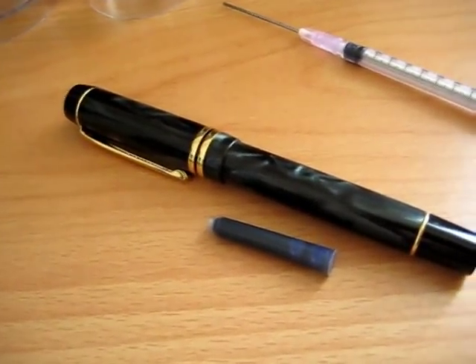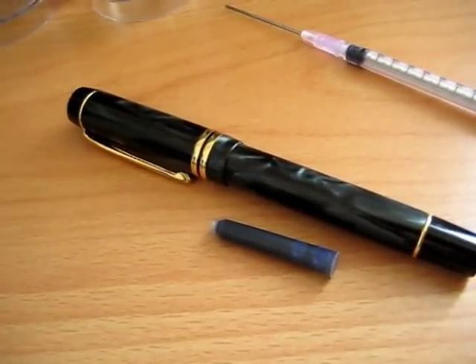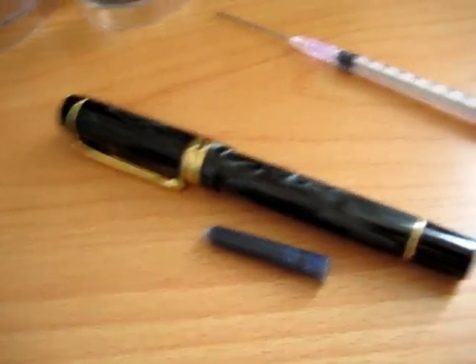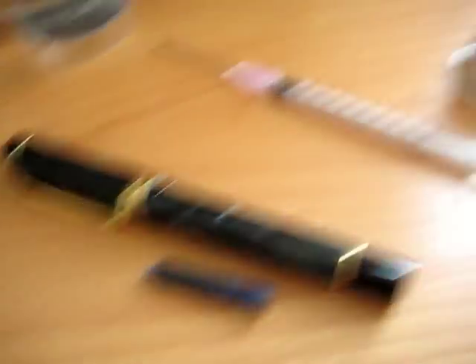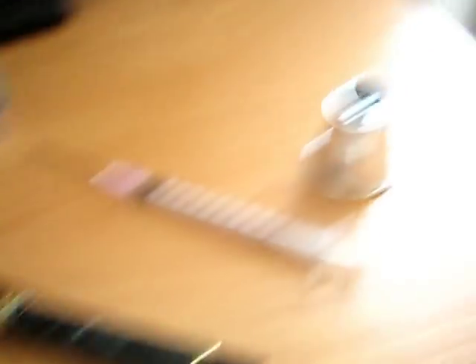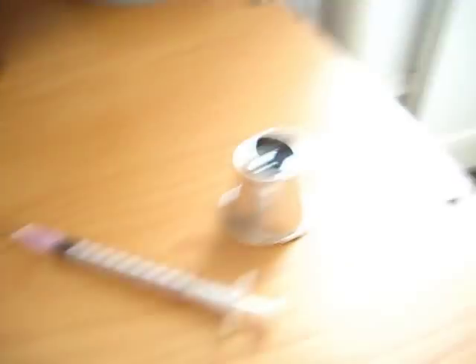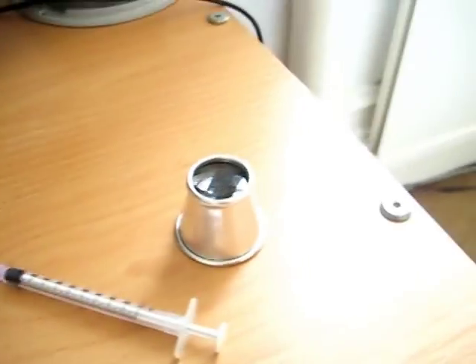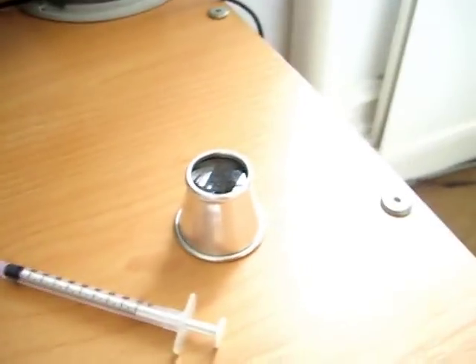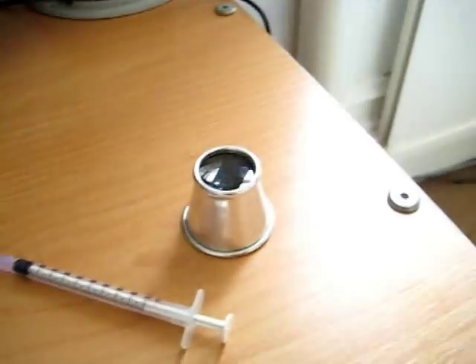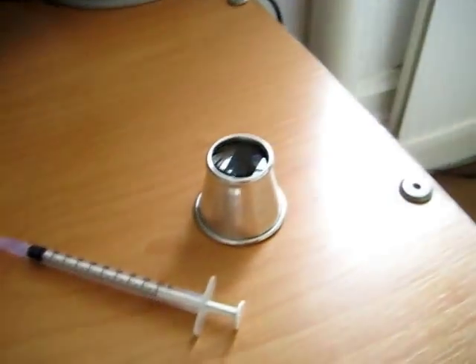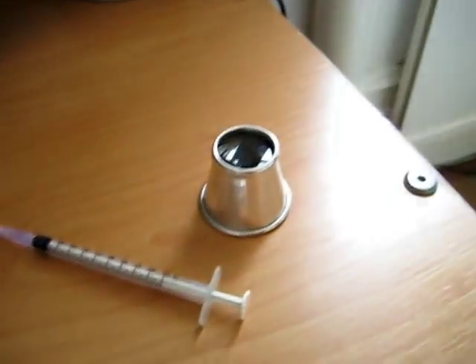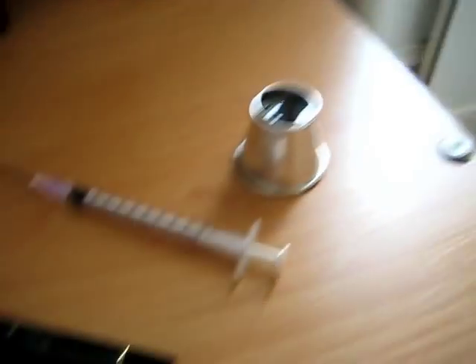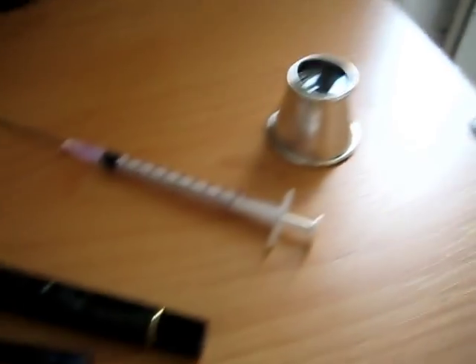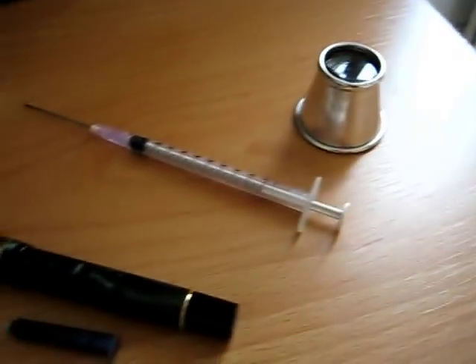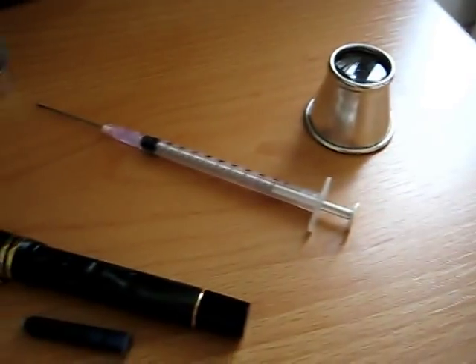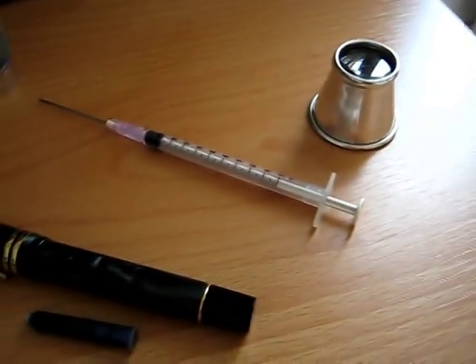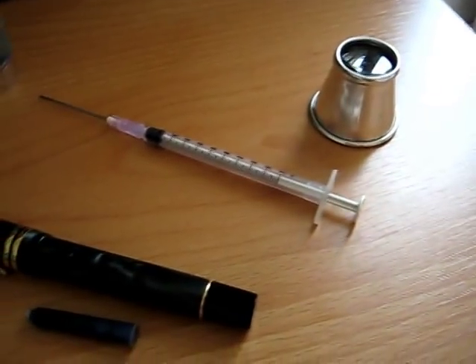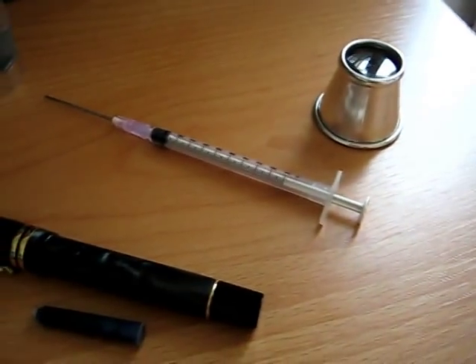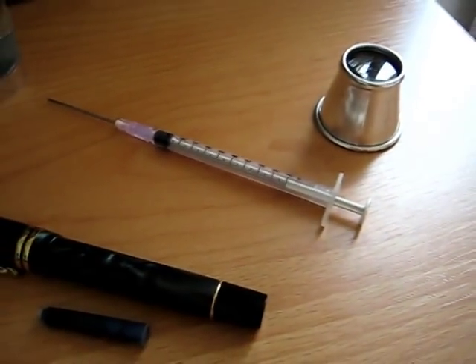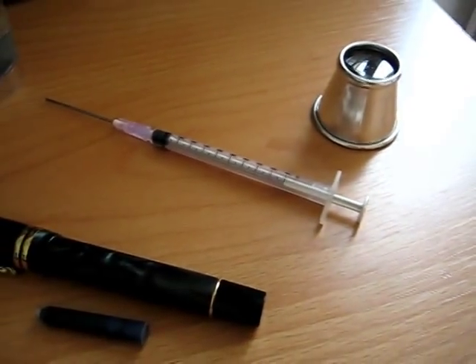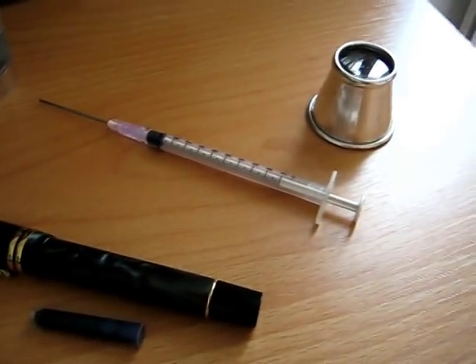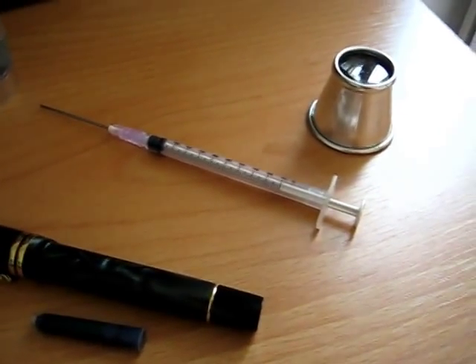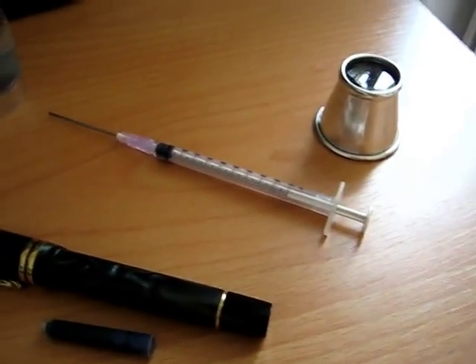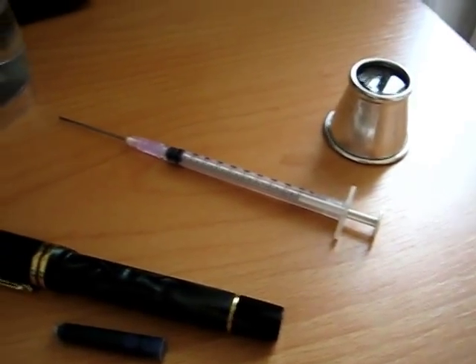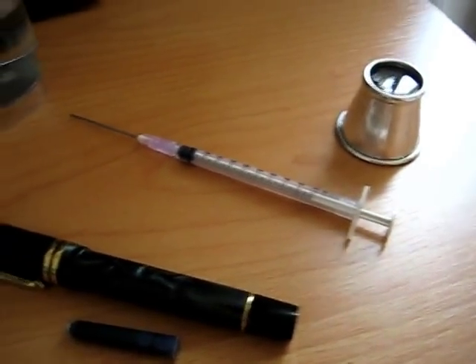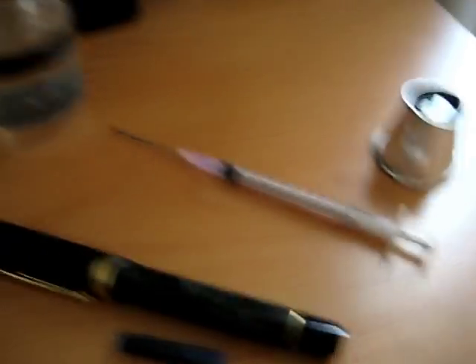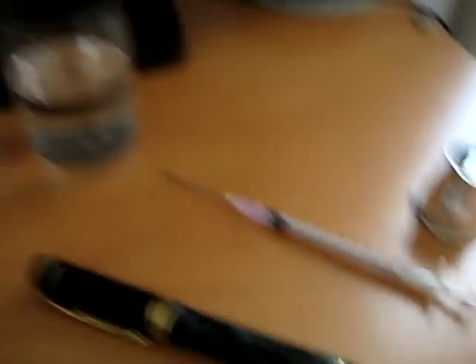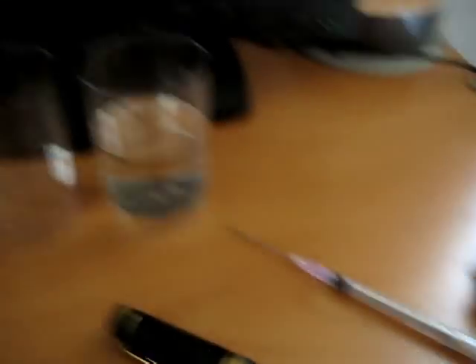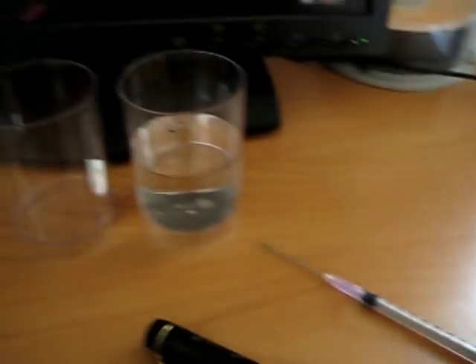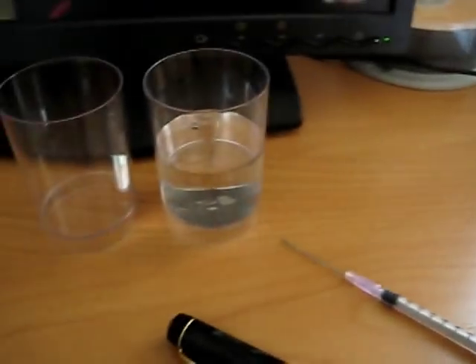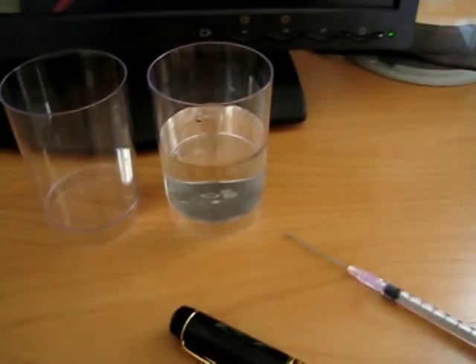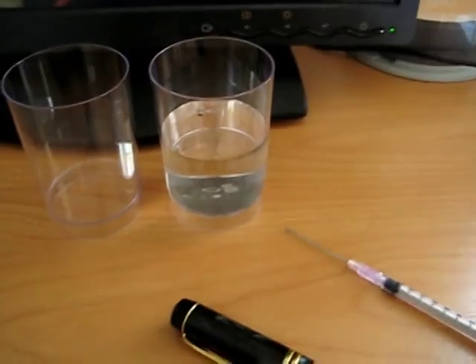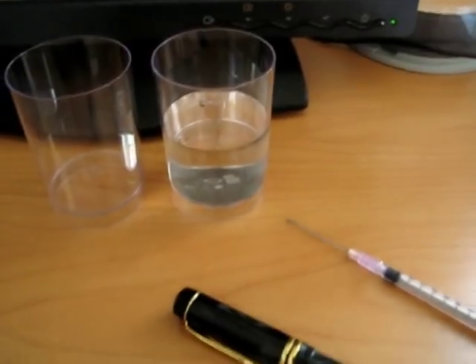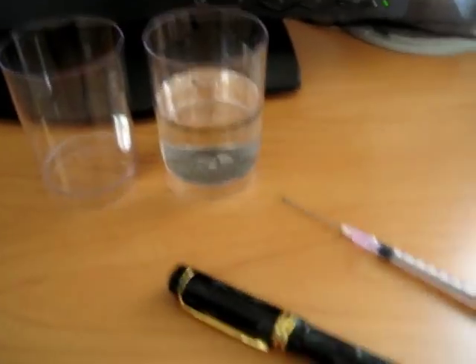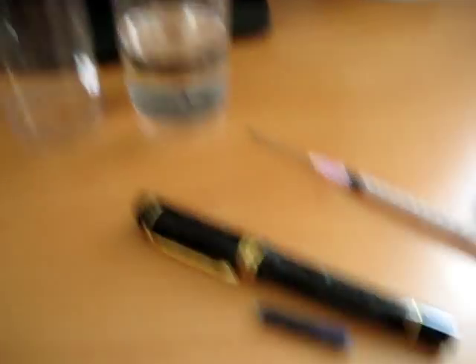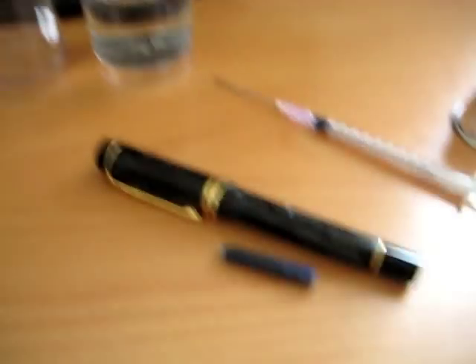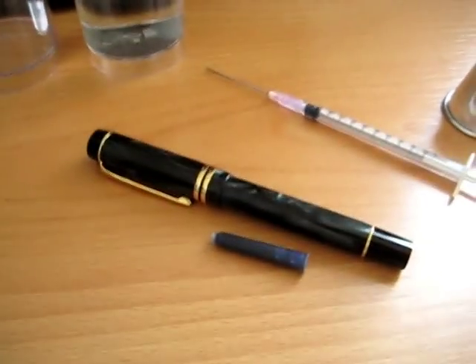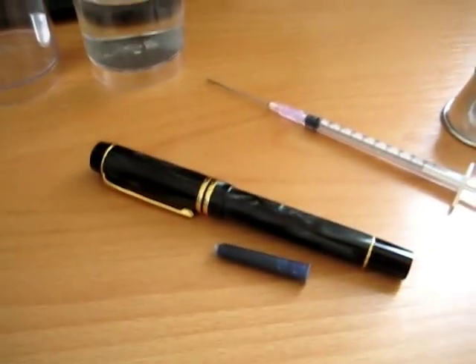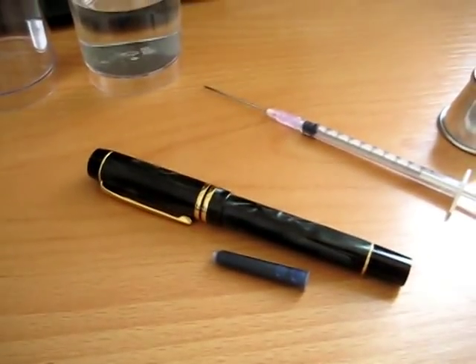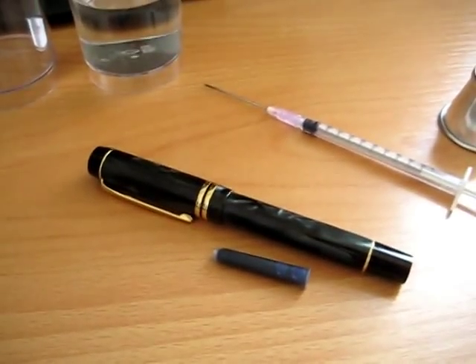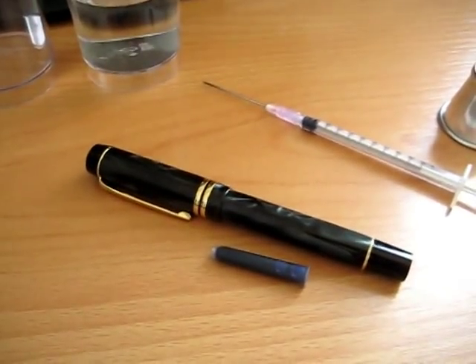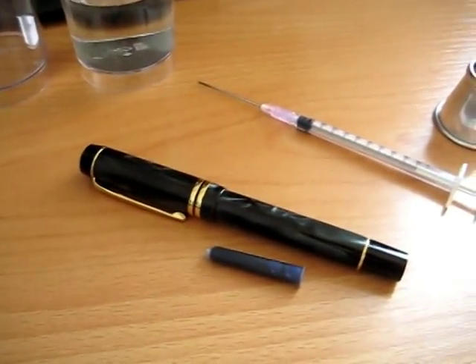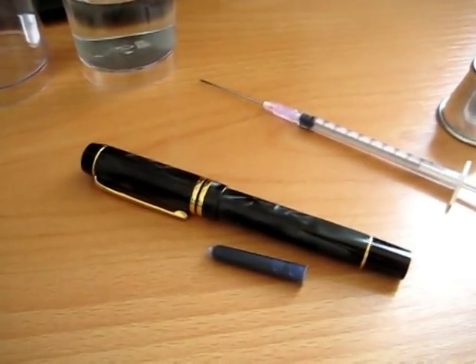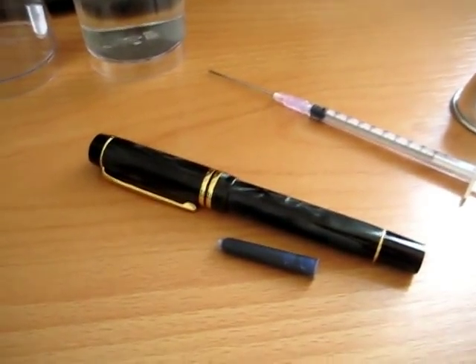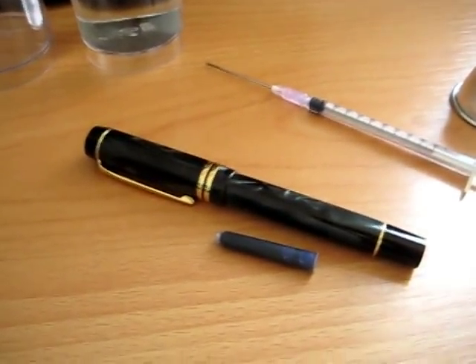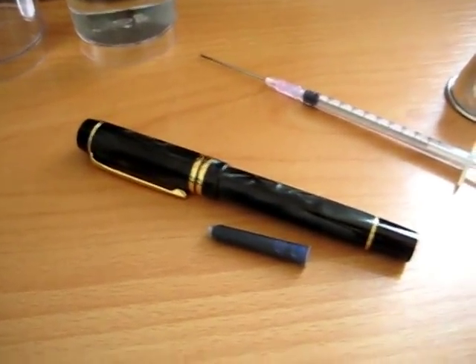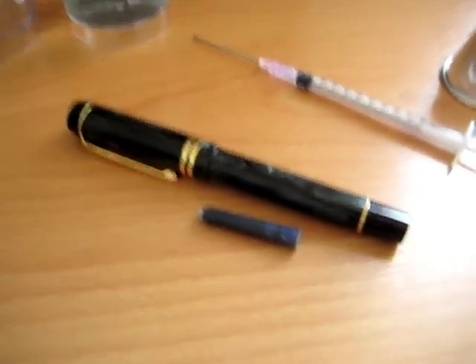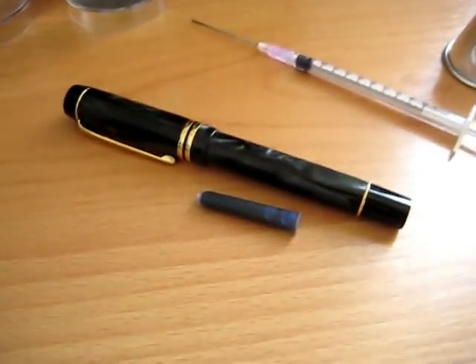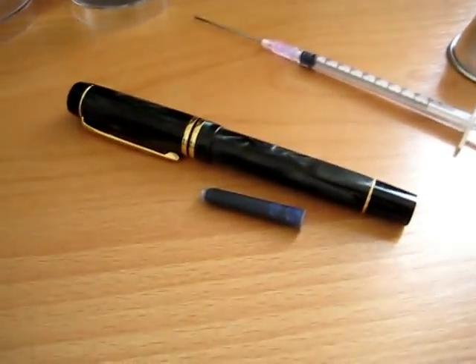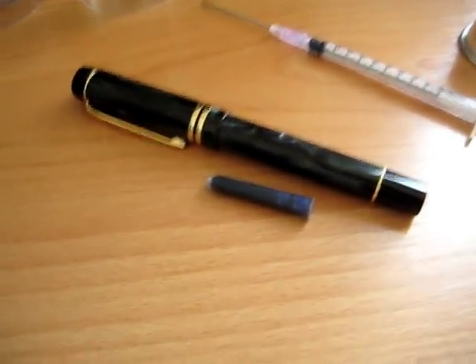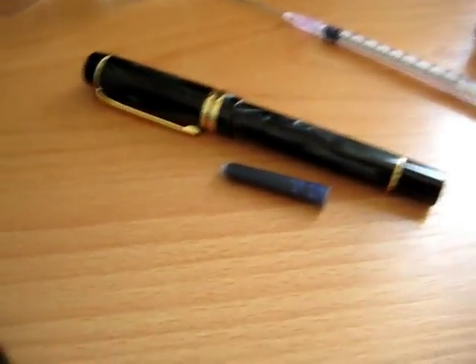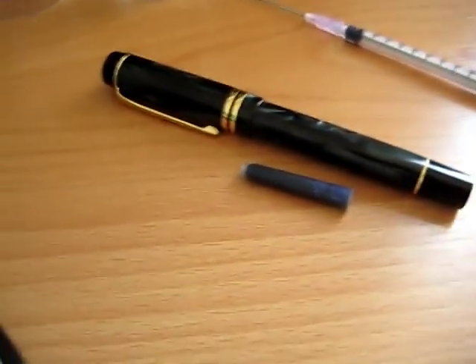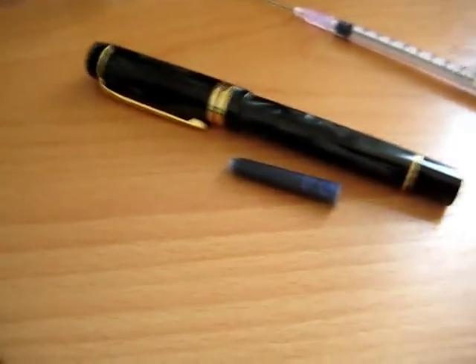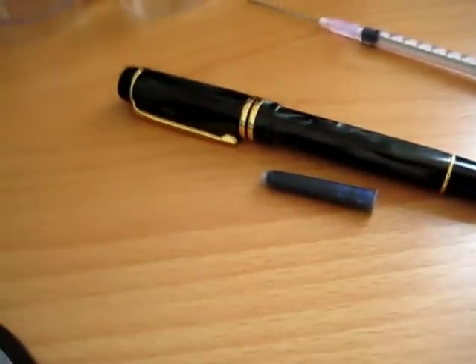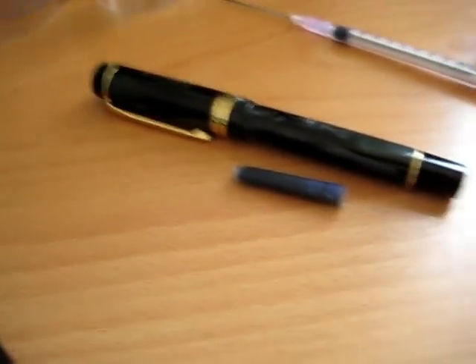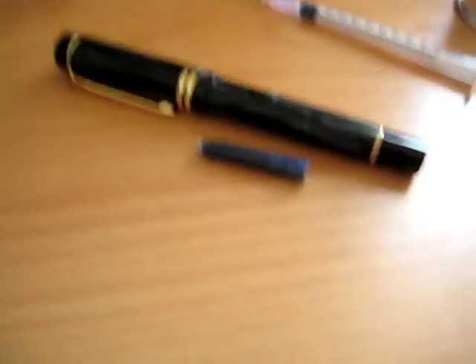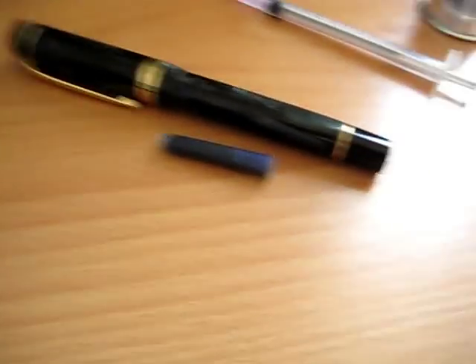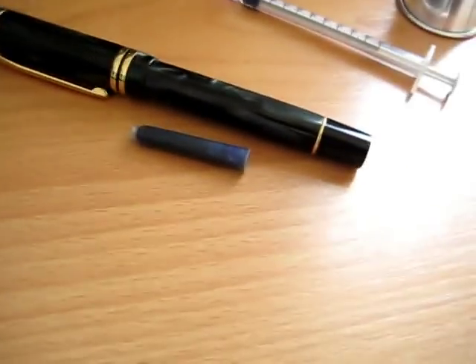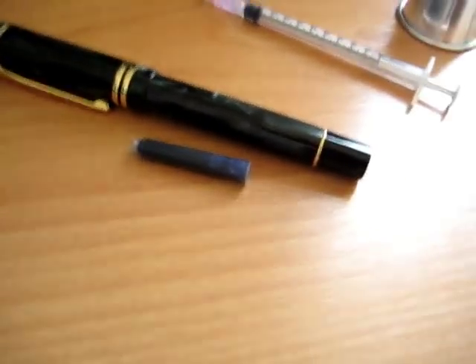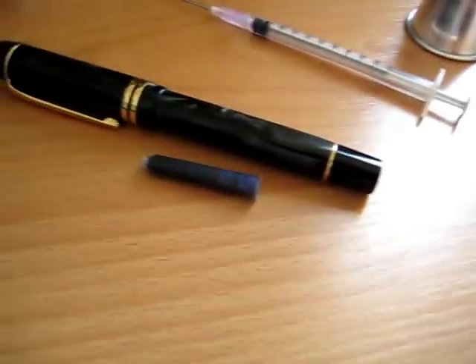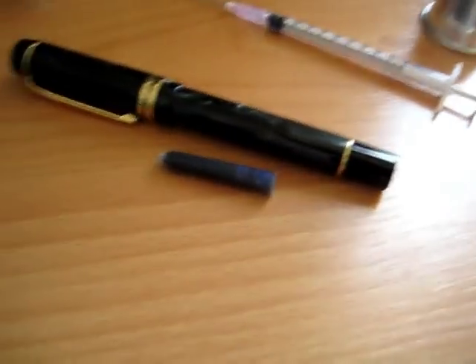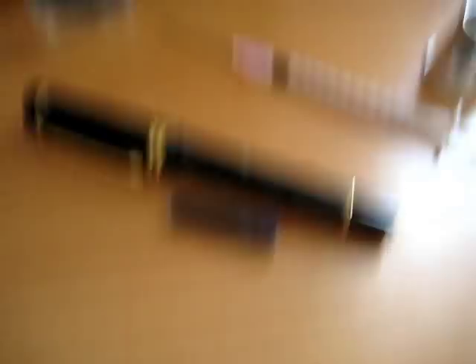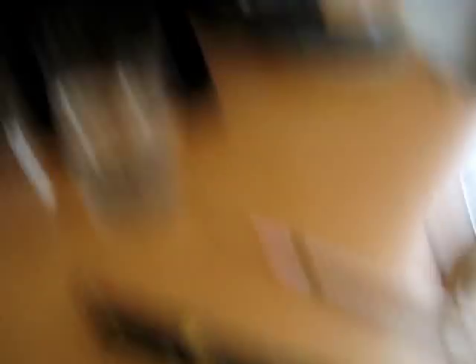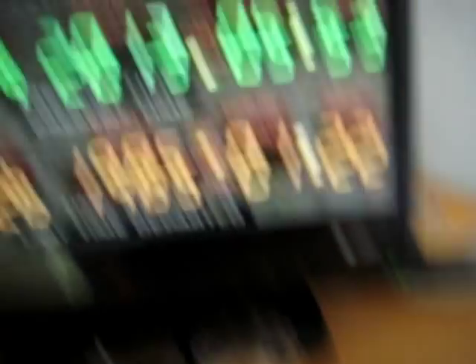We've got a wee syringe here, a beaker of water ready to test the pen's capacity. Time circuit's on.